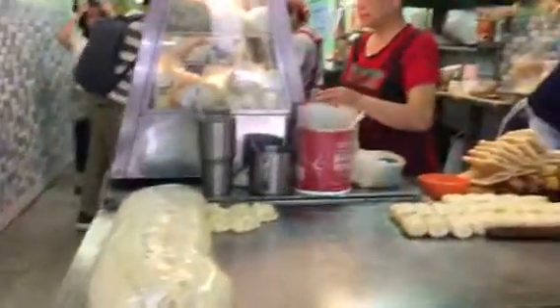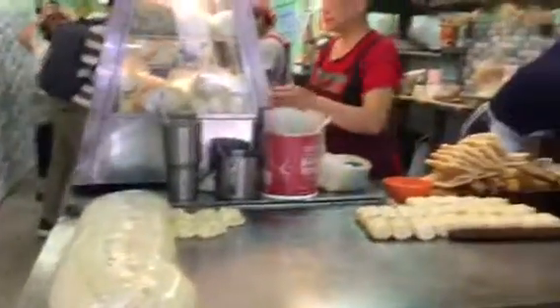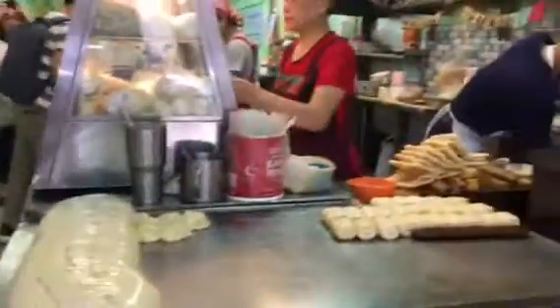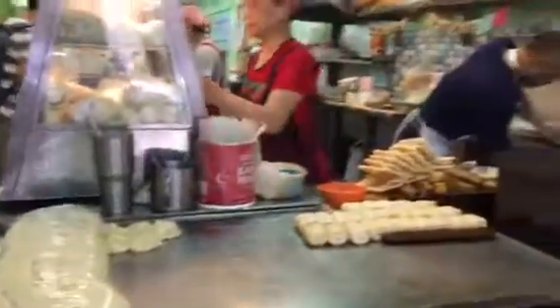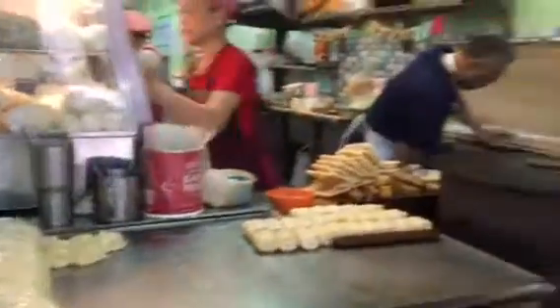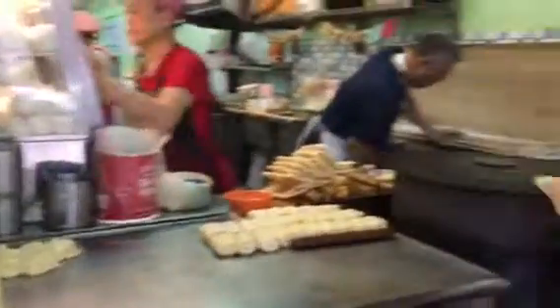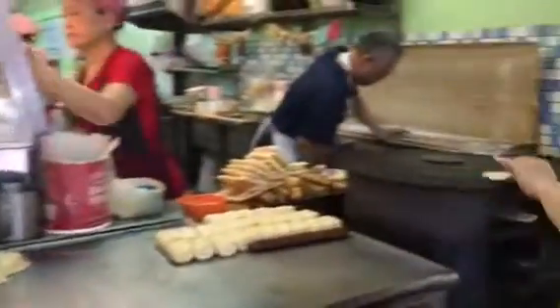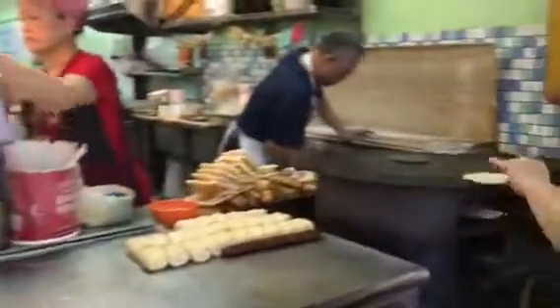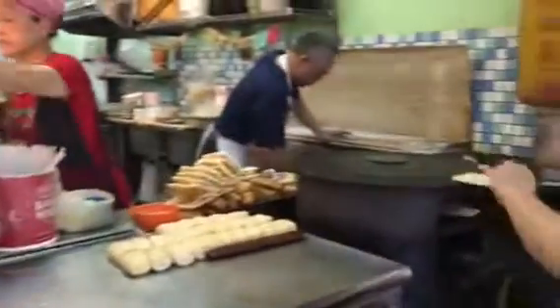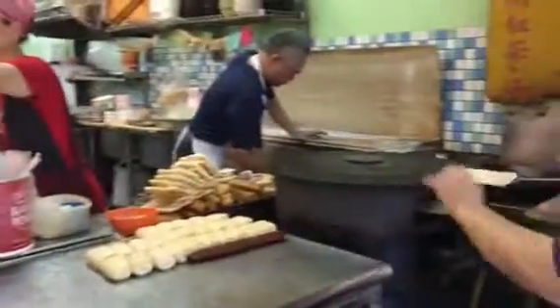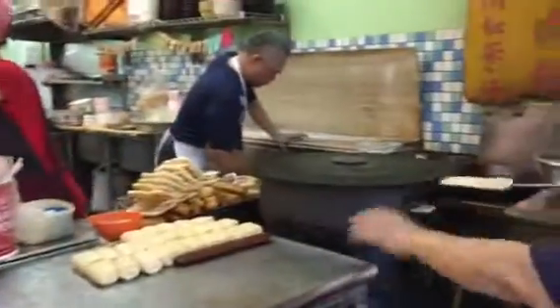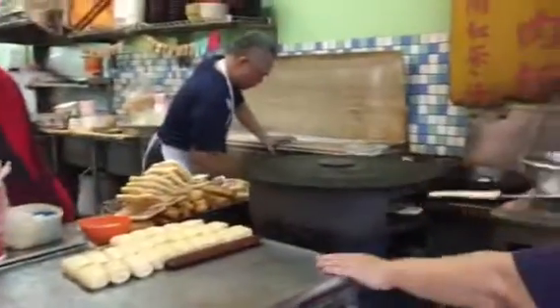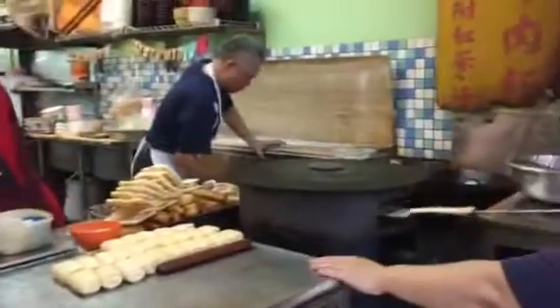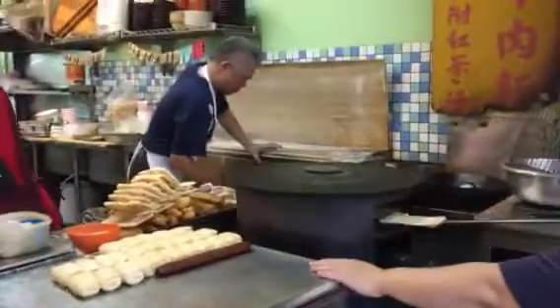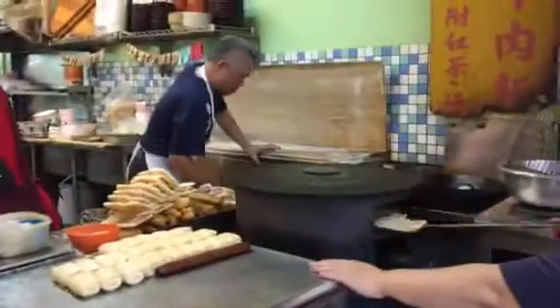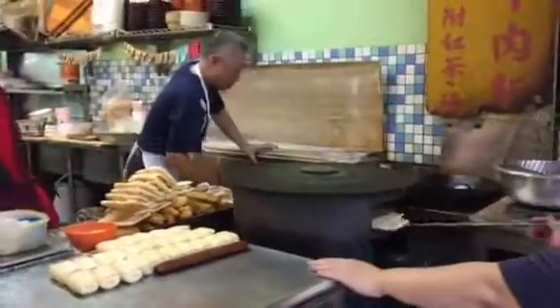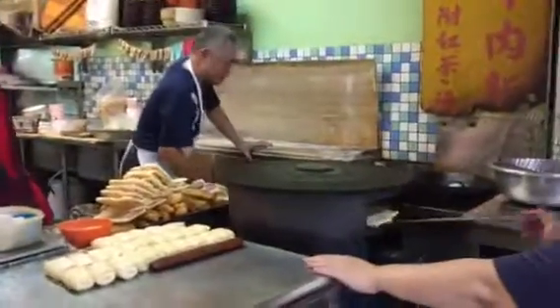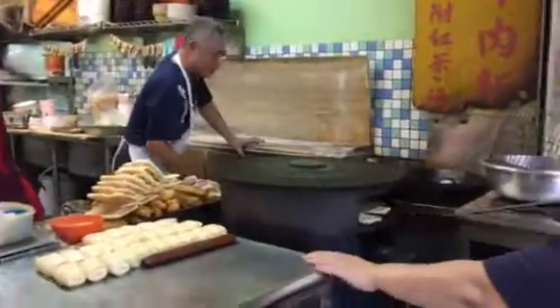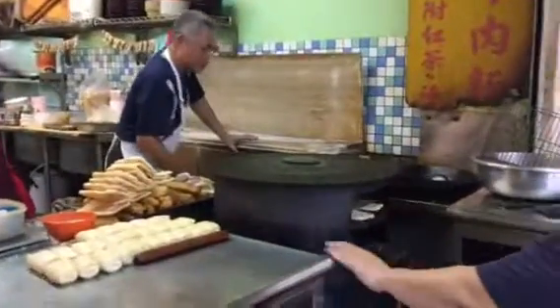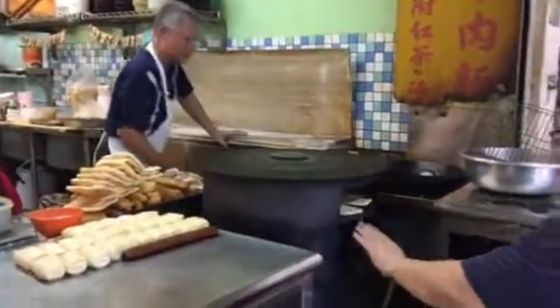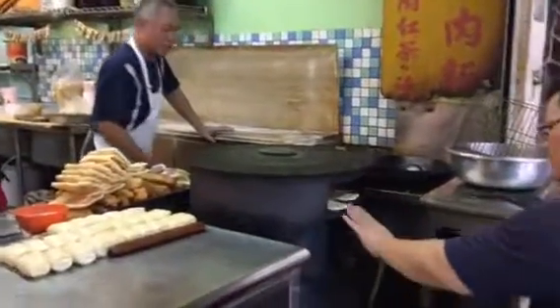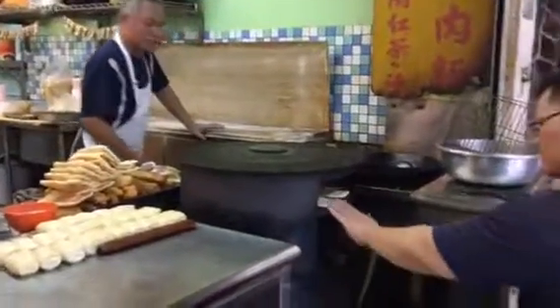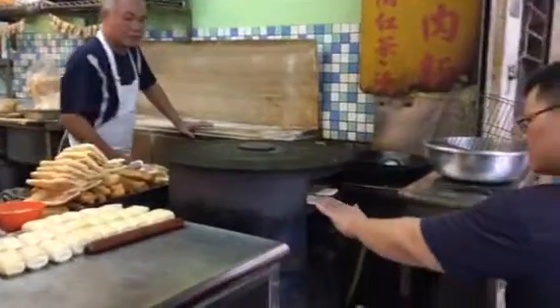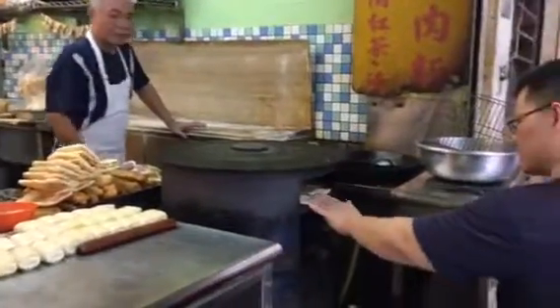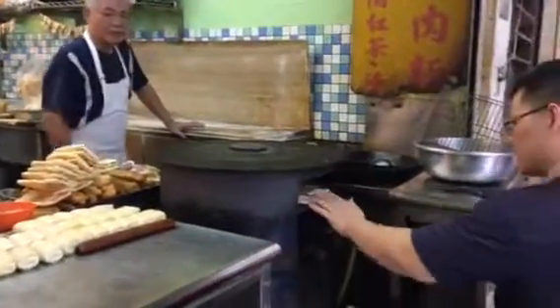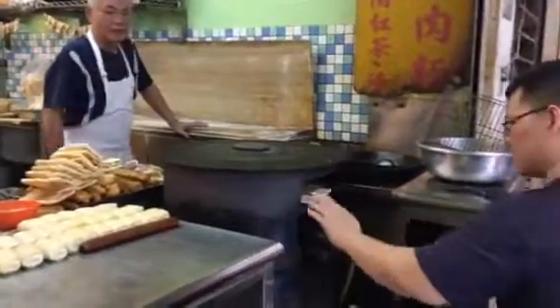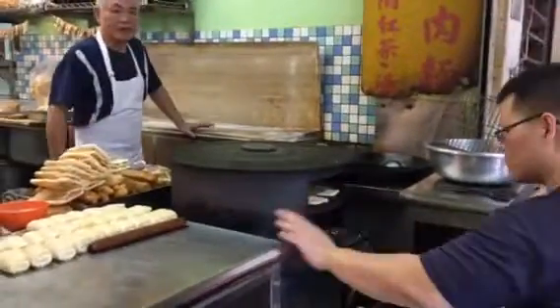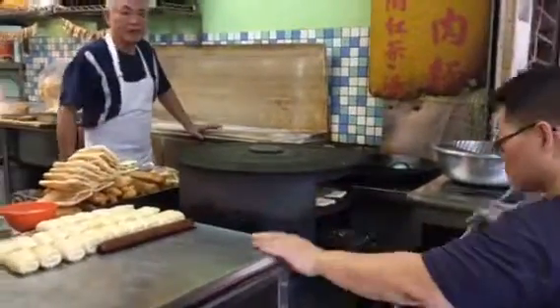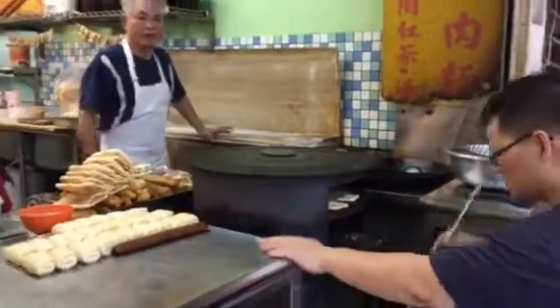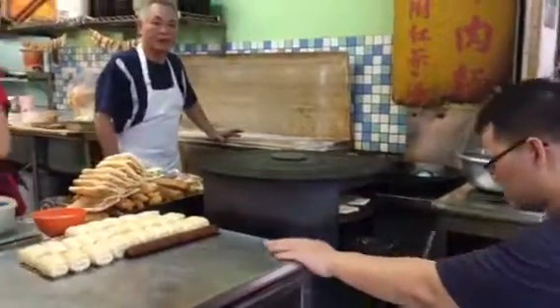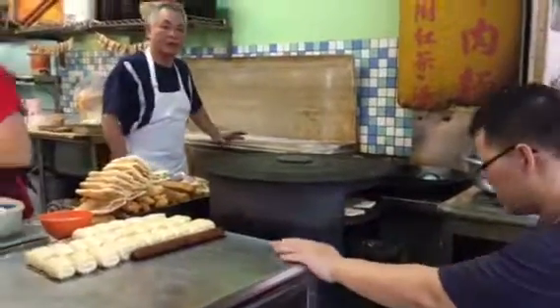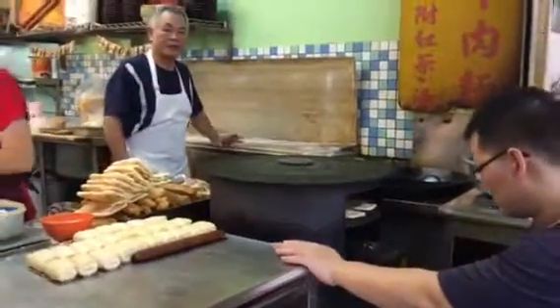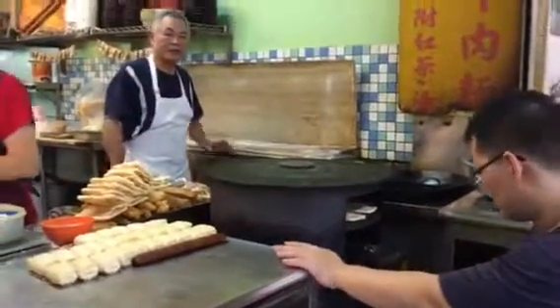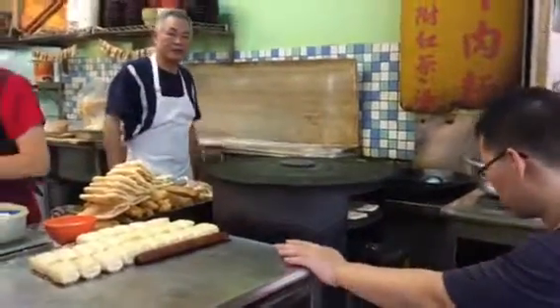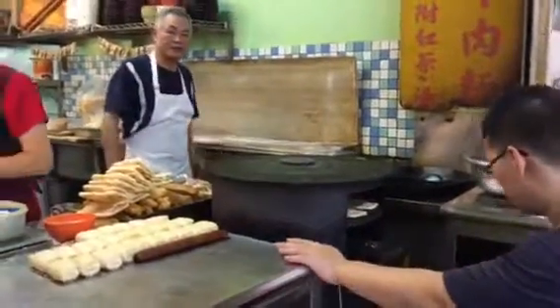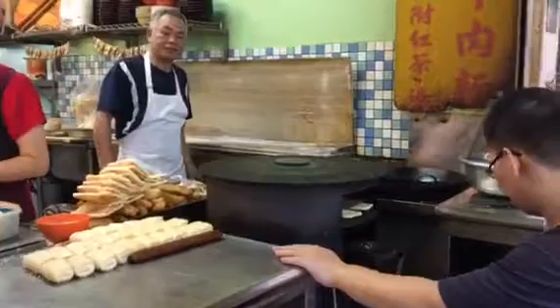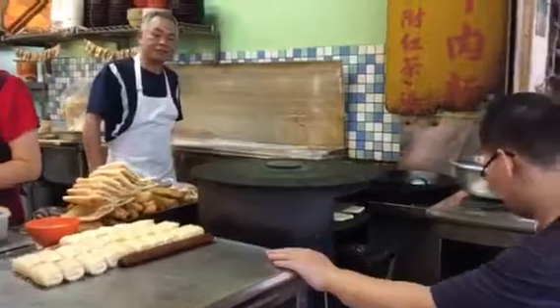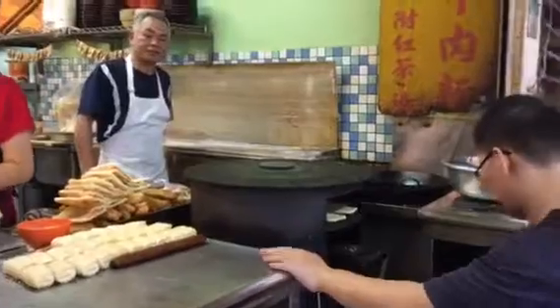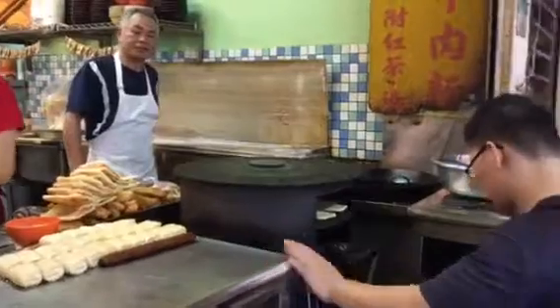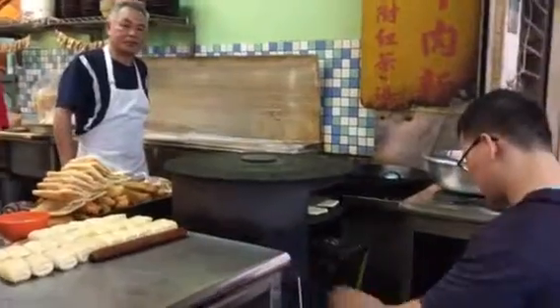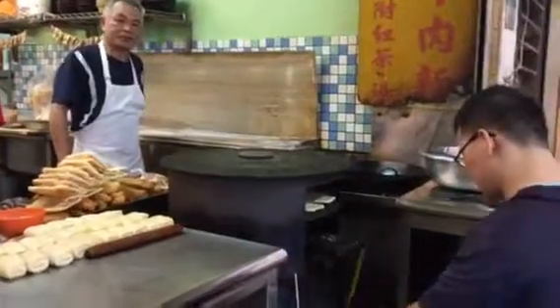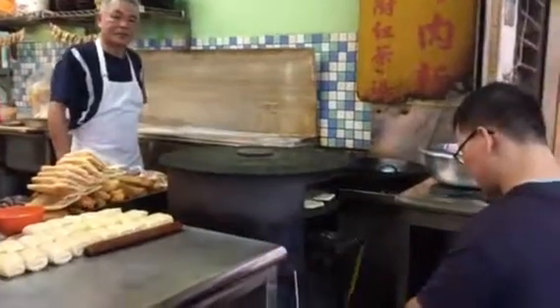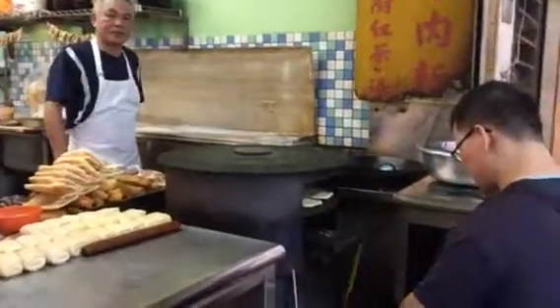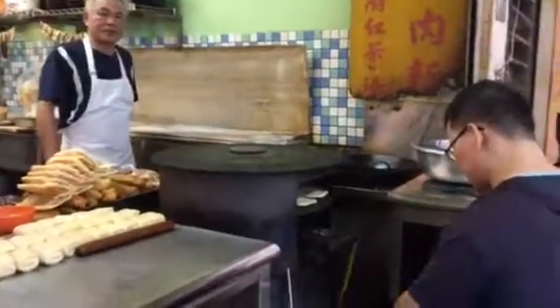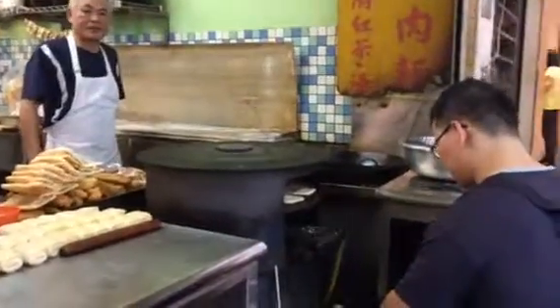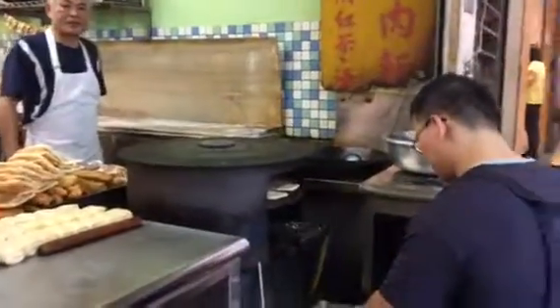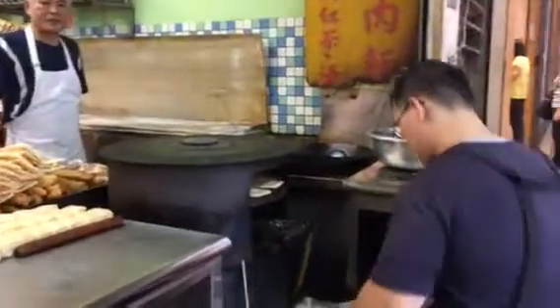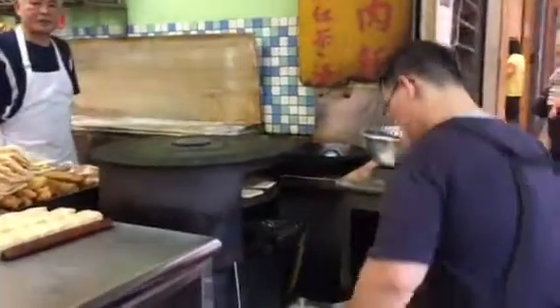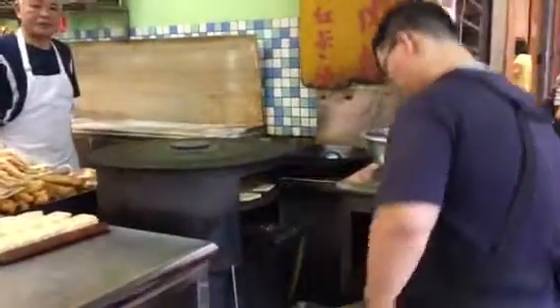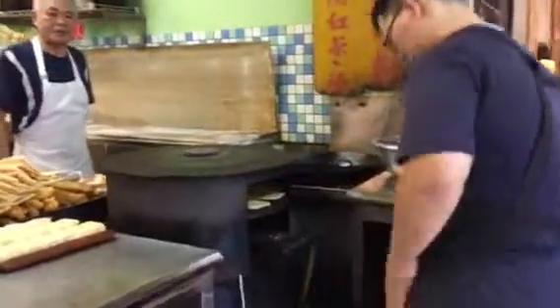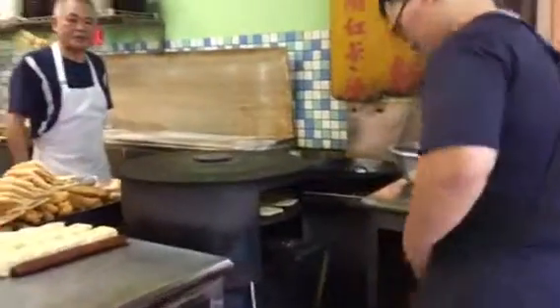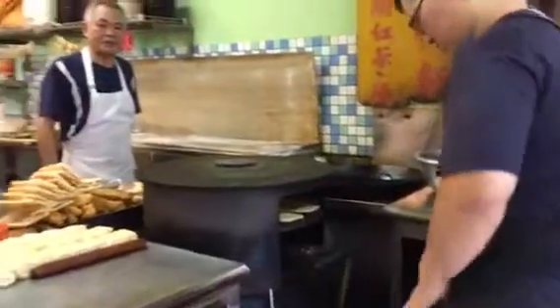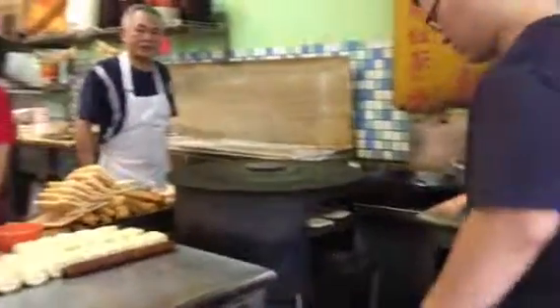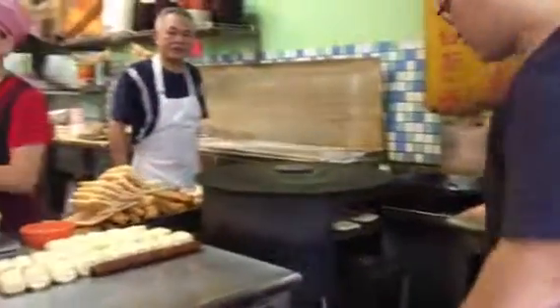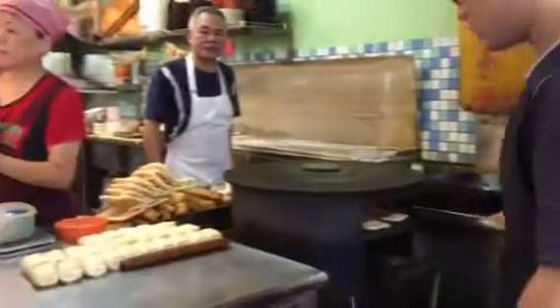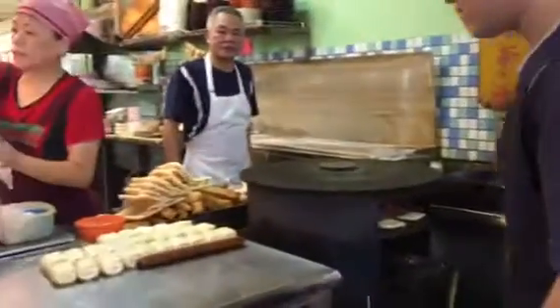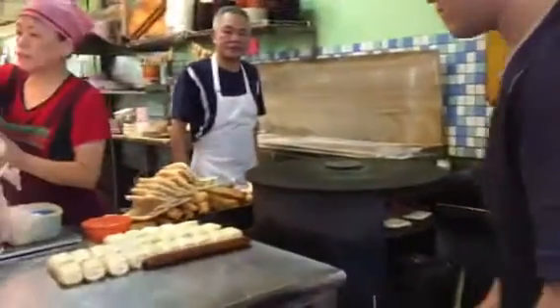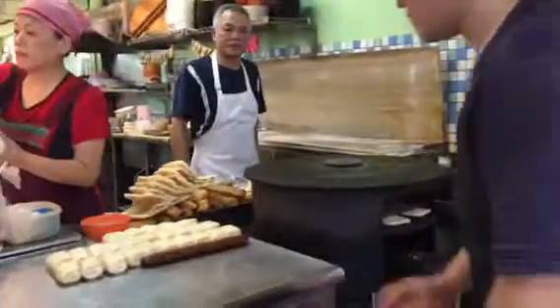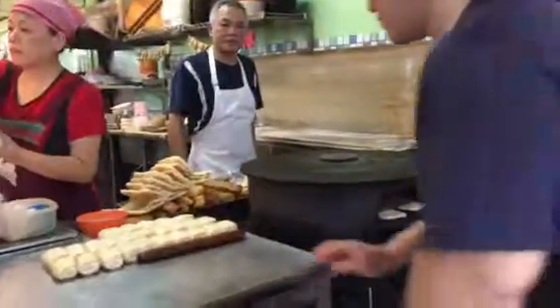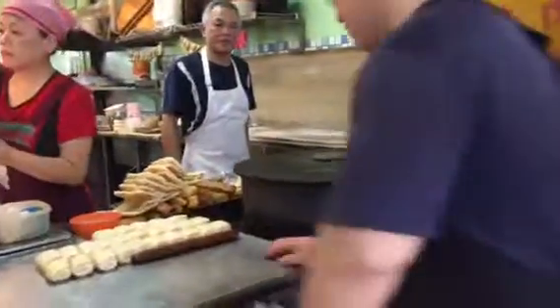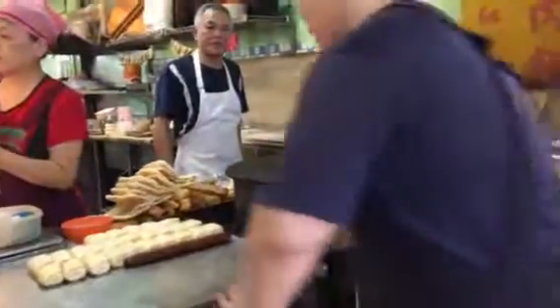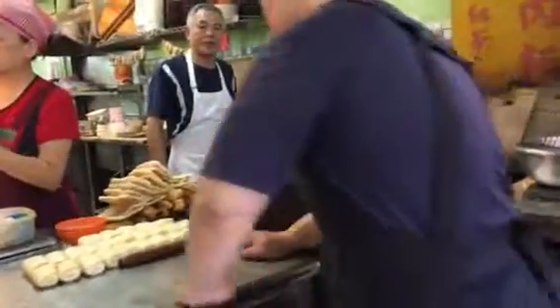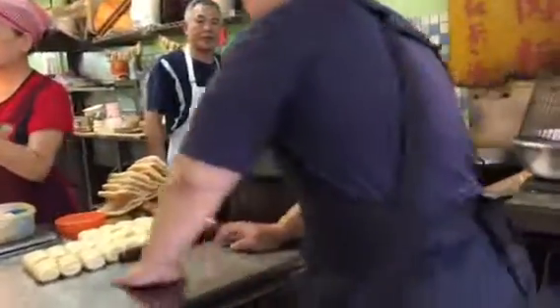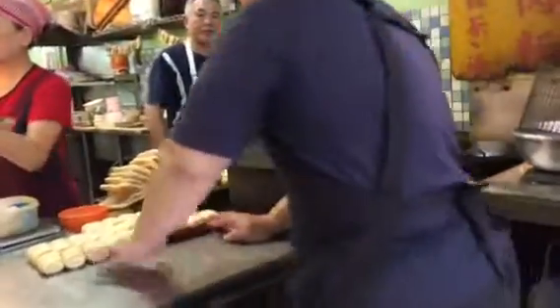Look at this bread, looks so good. We just mix it right here with this little dough.